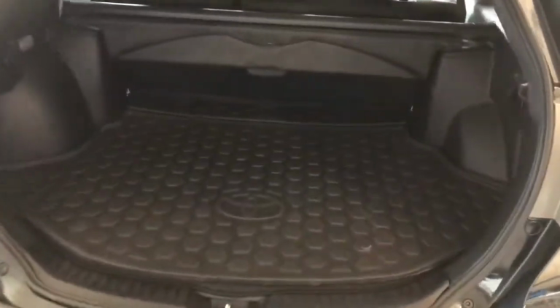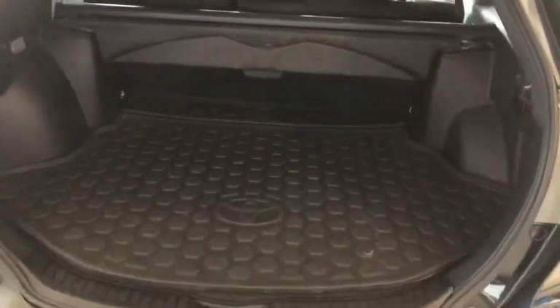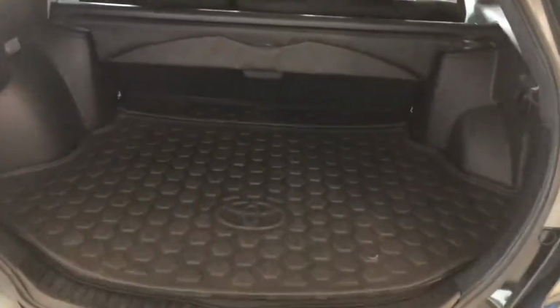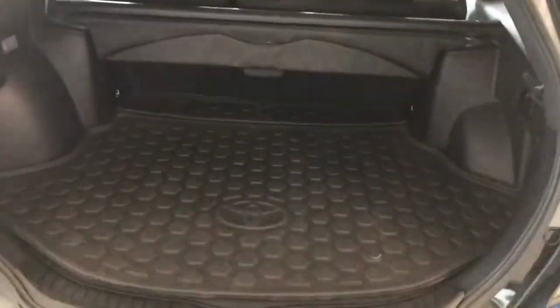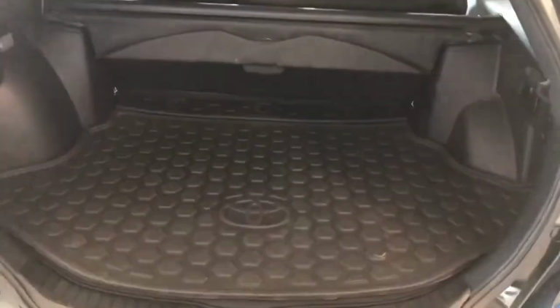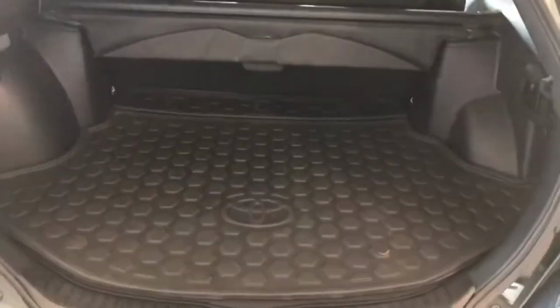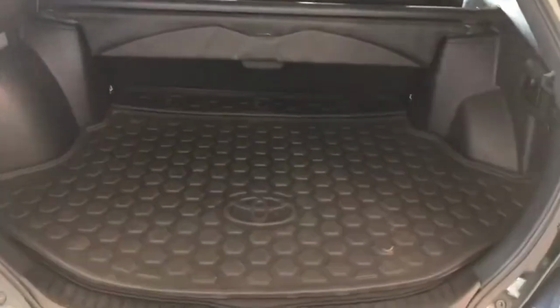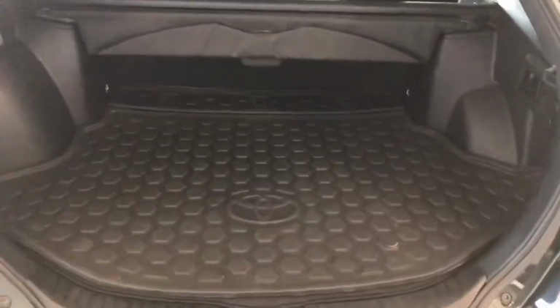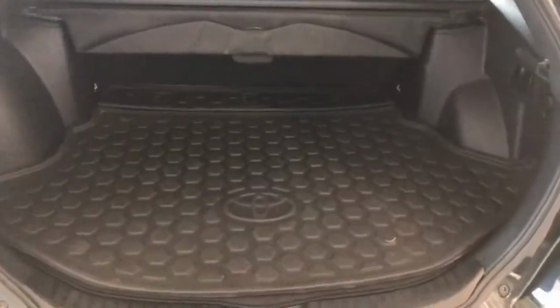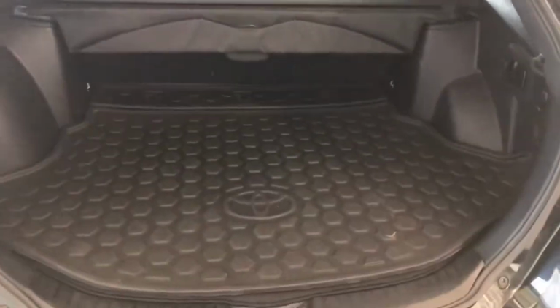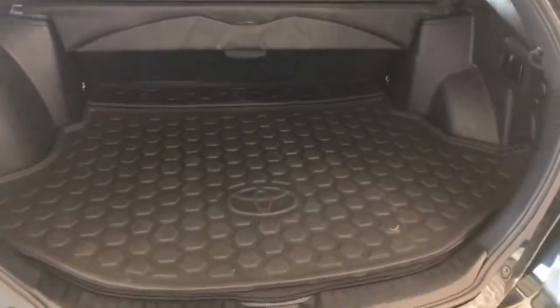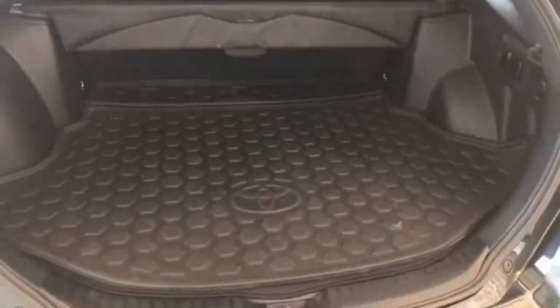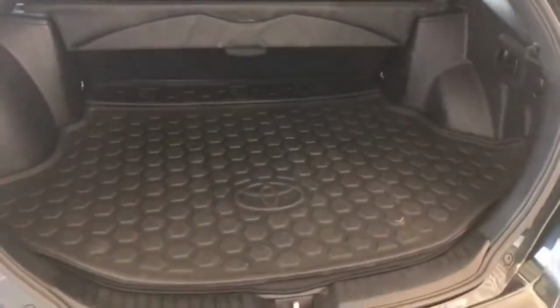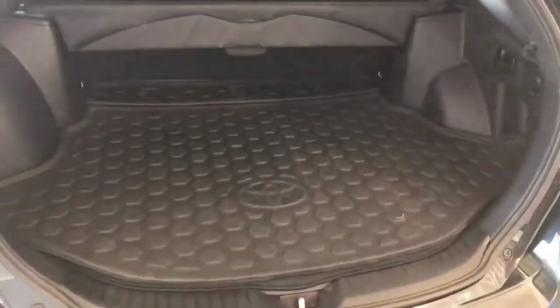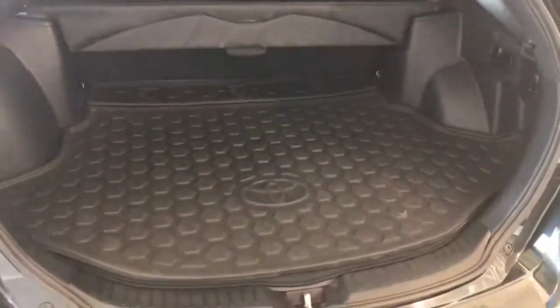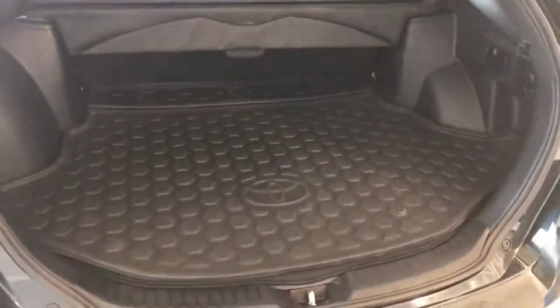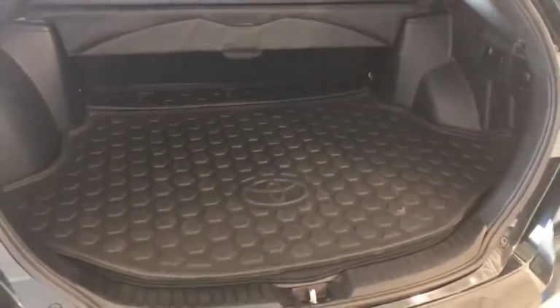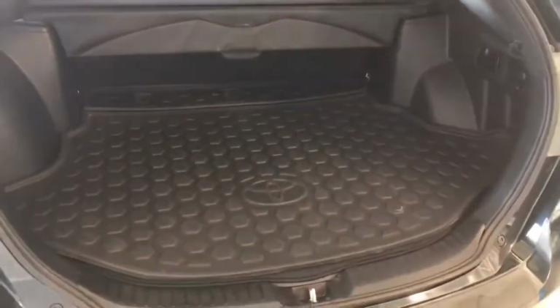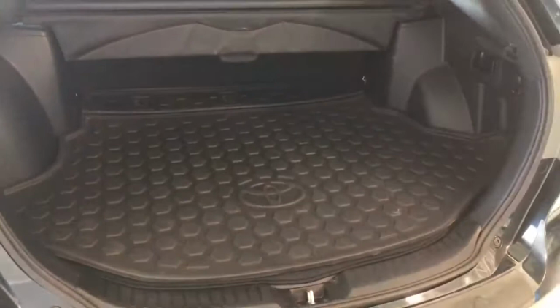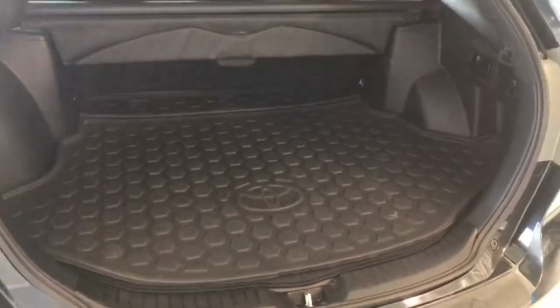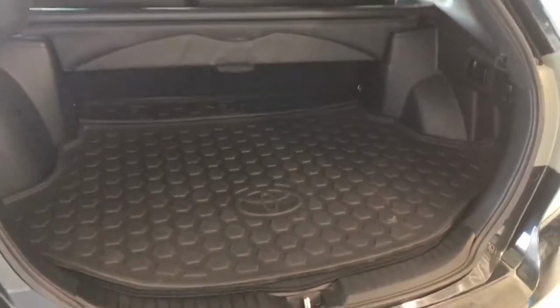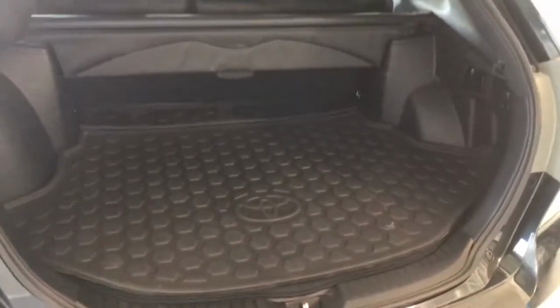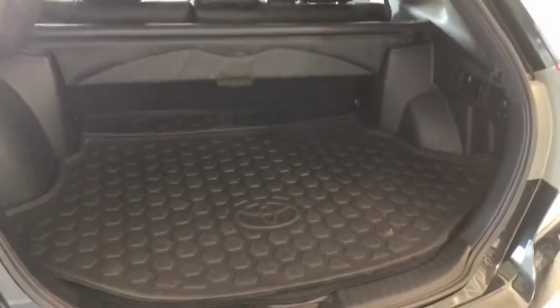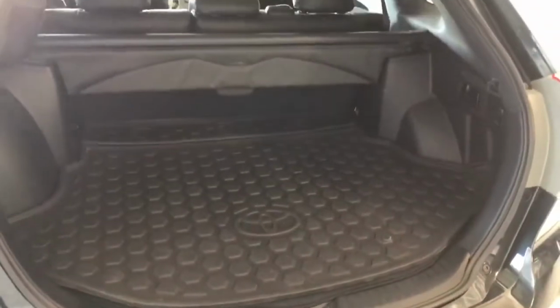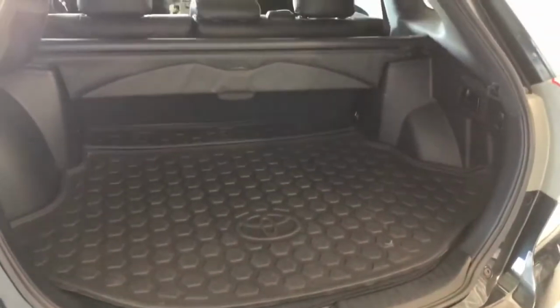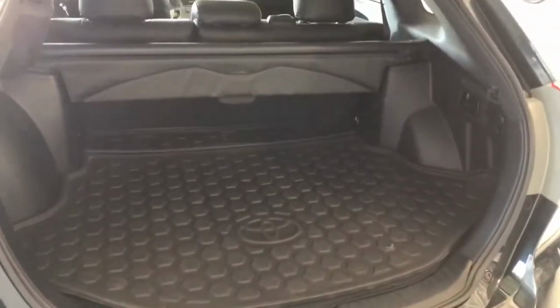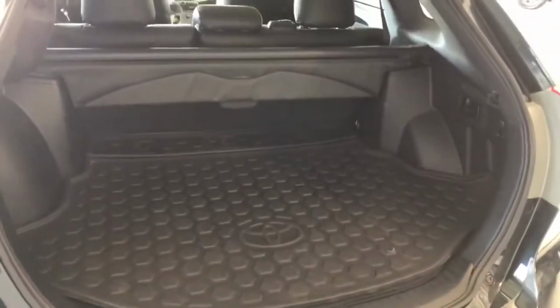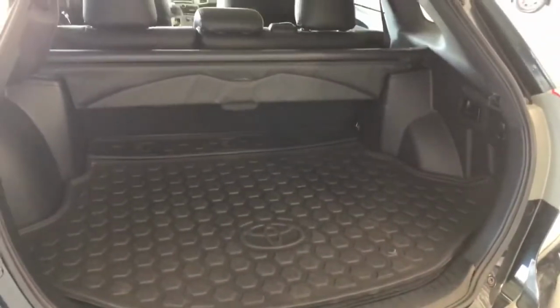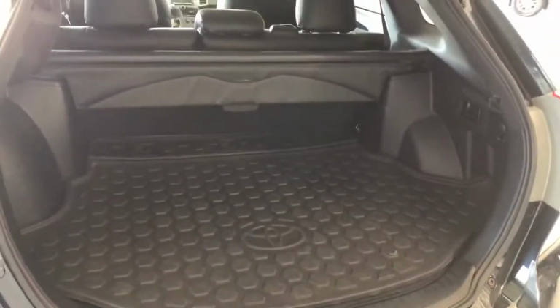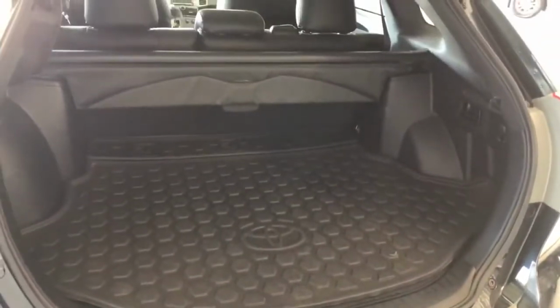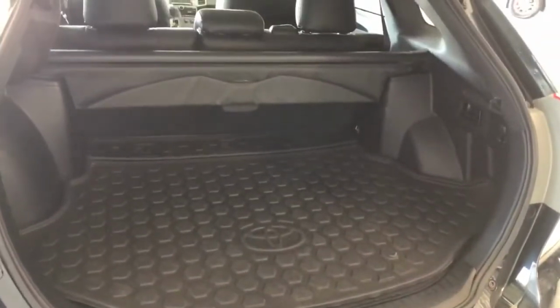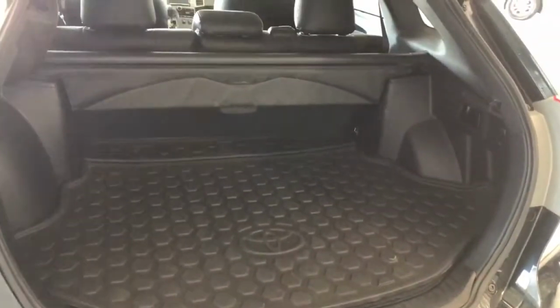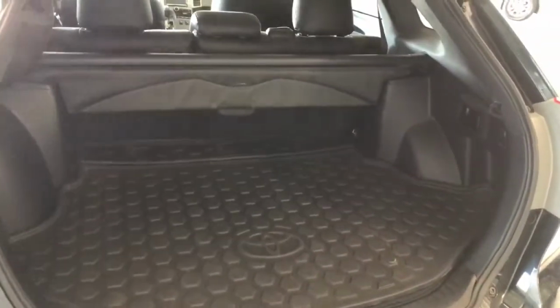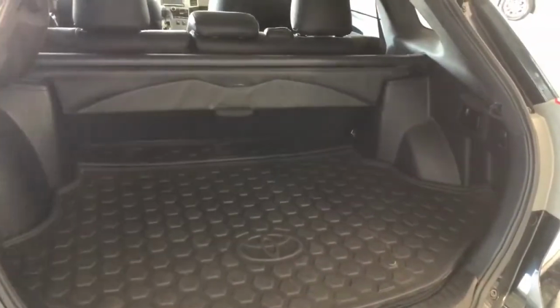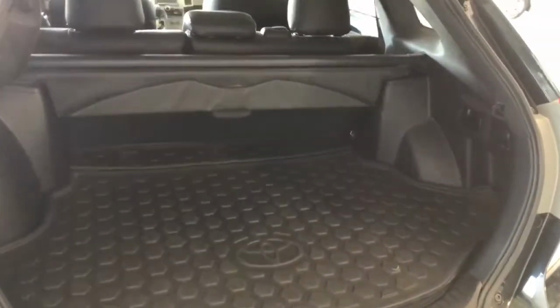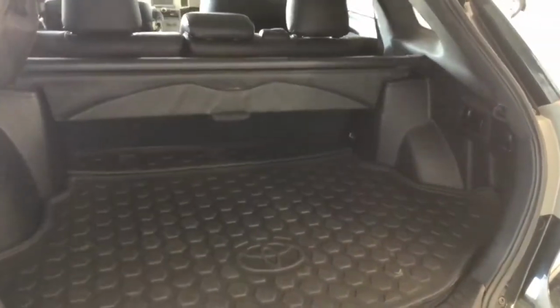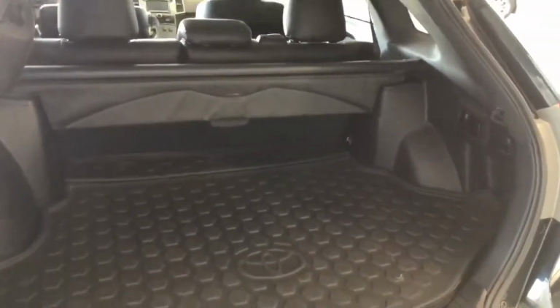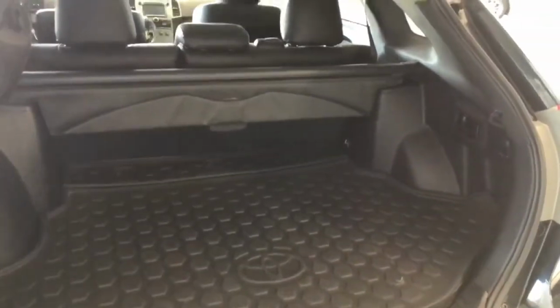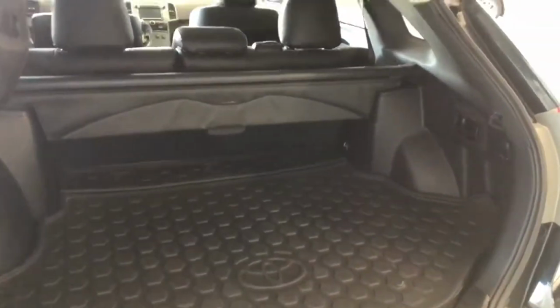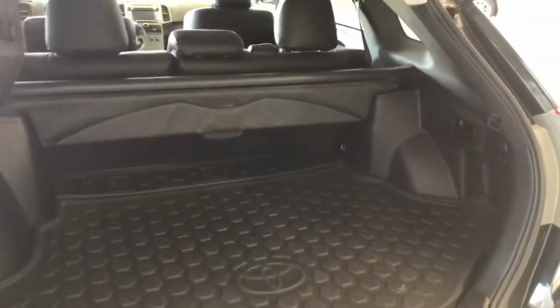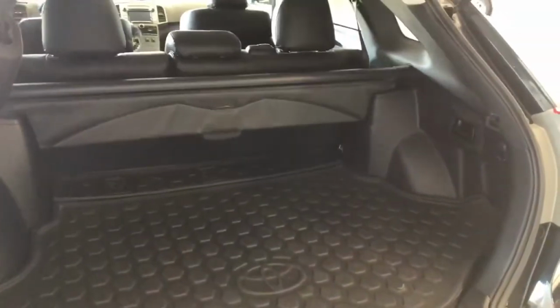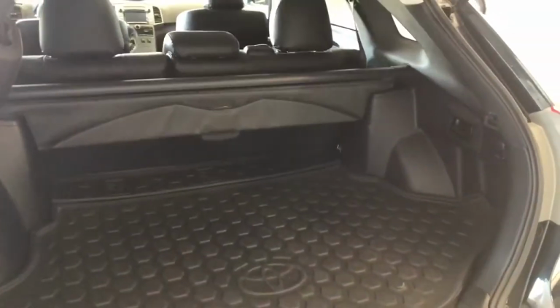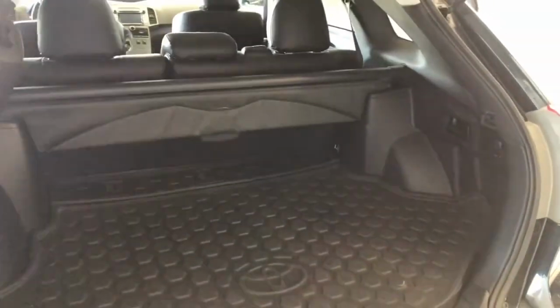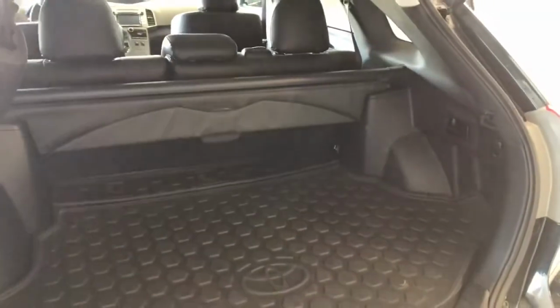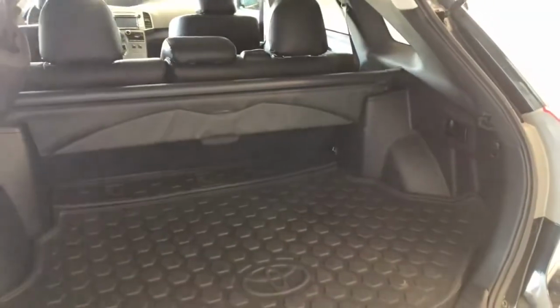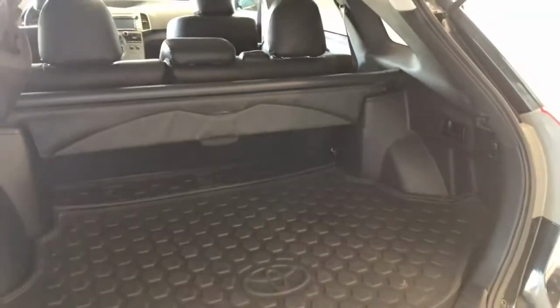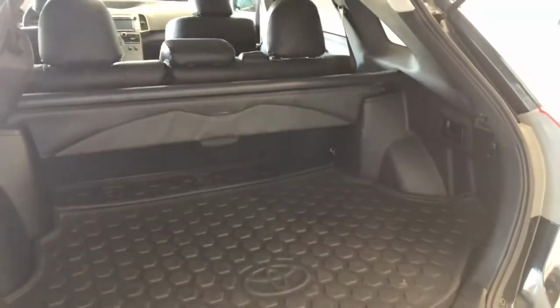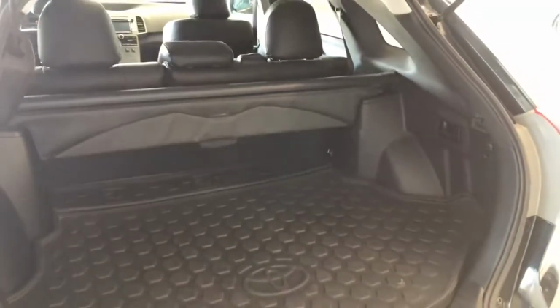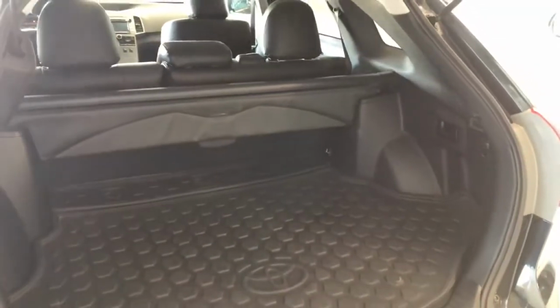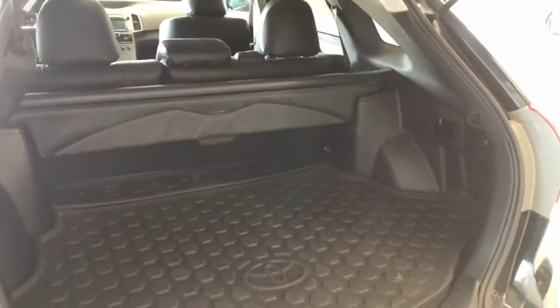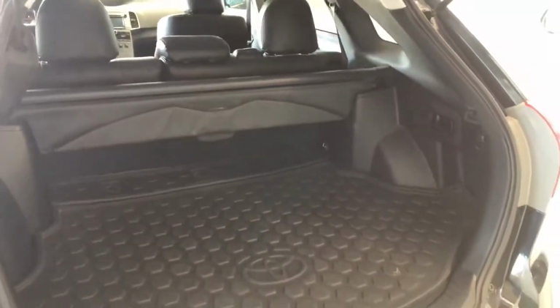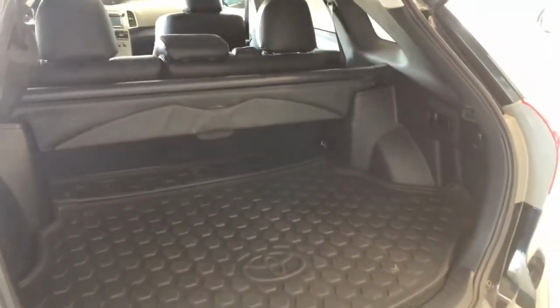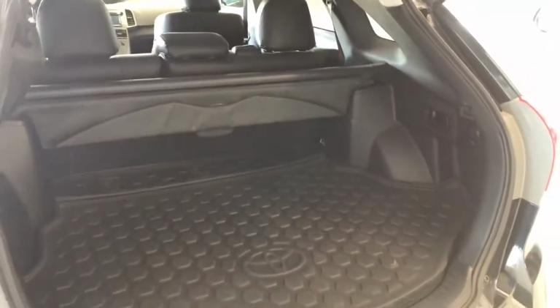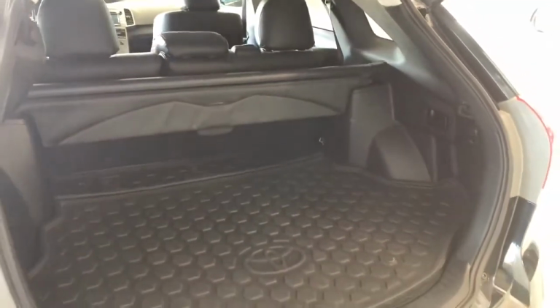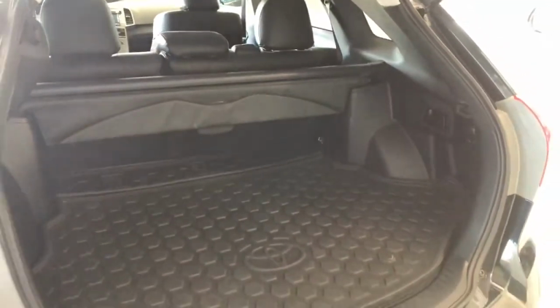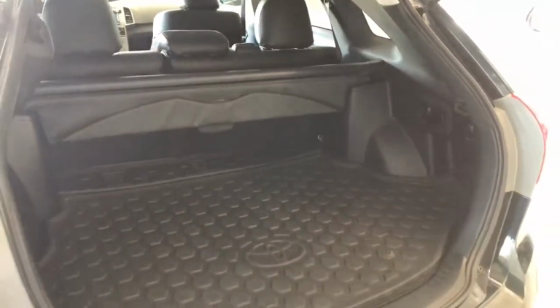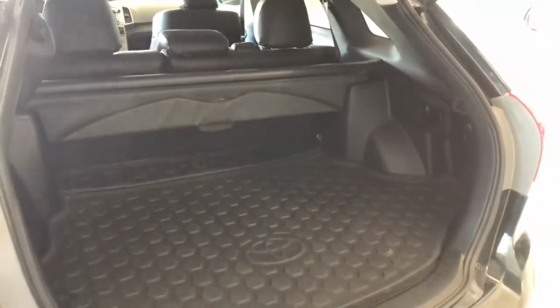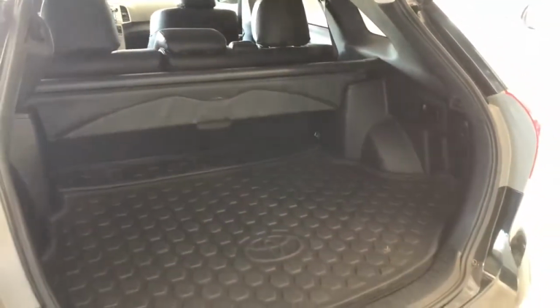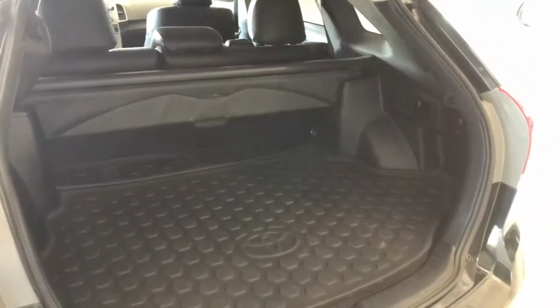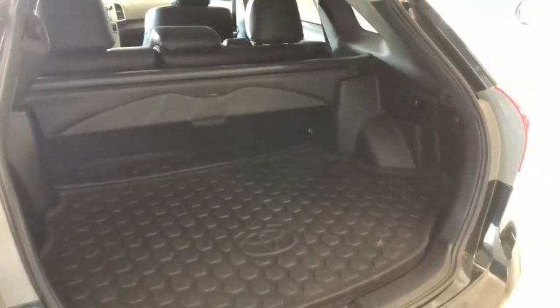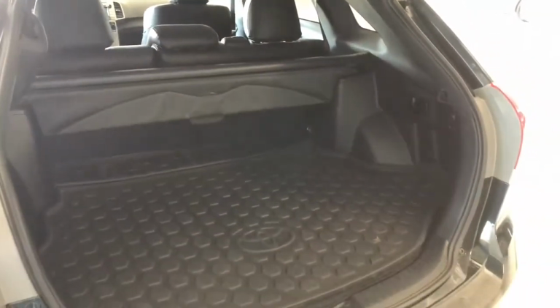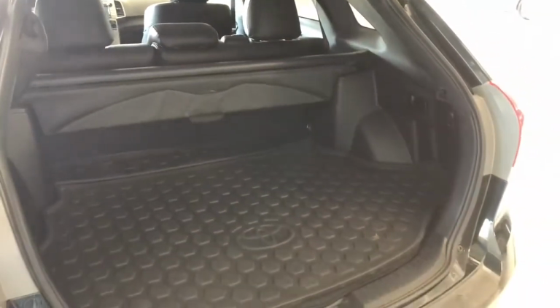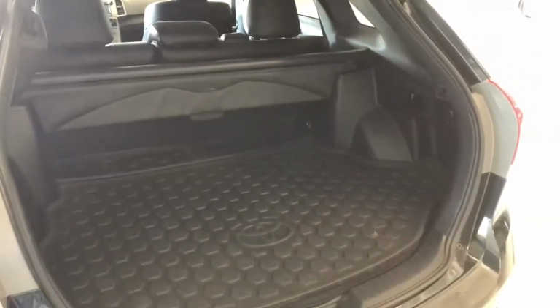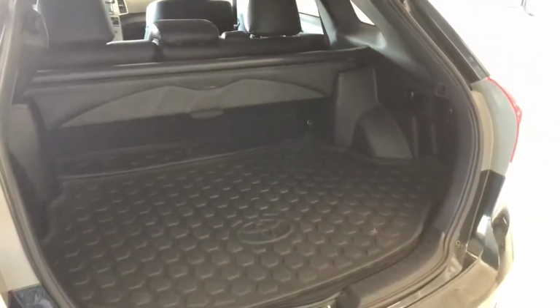You get an added bonus of a cargo mat and a cargo cover, and as mentioned, the rear seats do fold down and will always give you that extra bit of room.